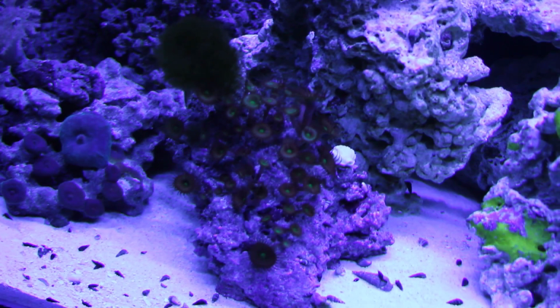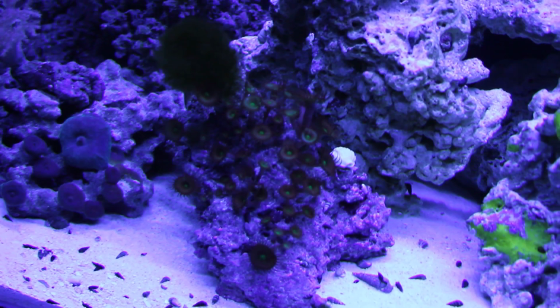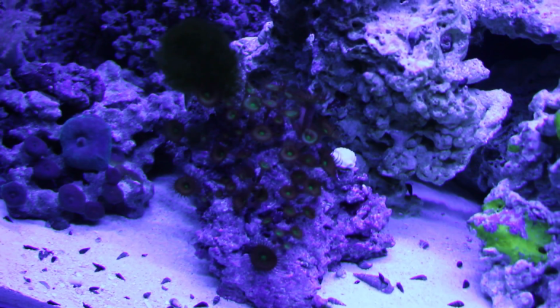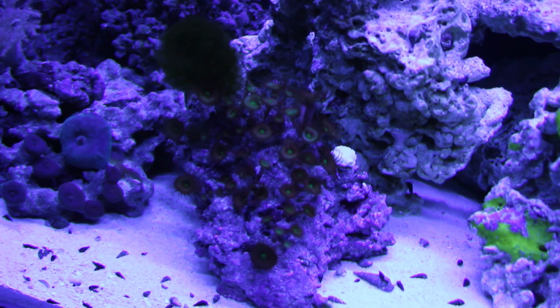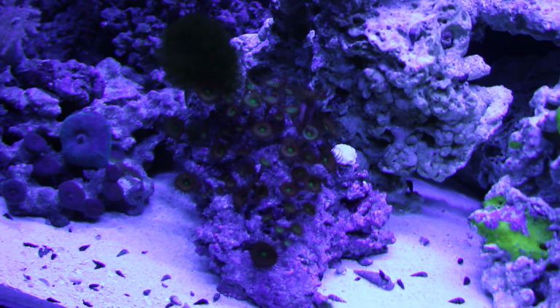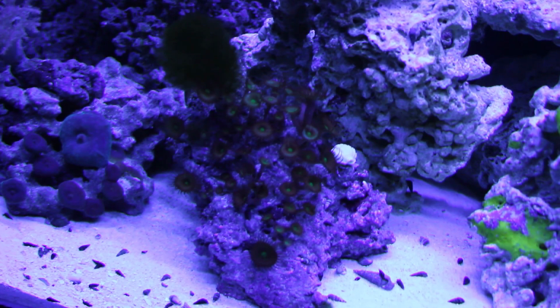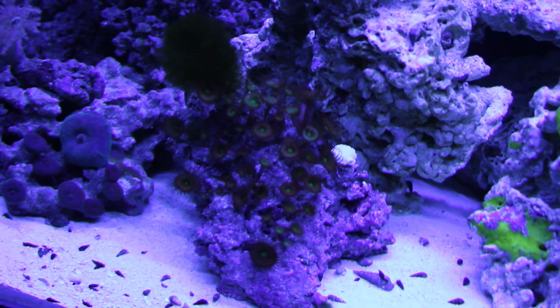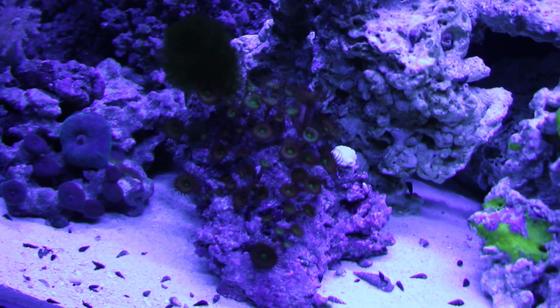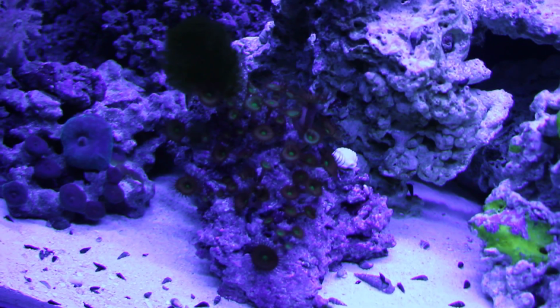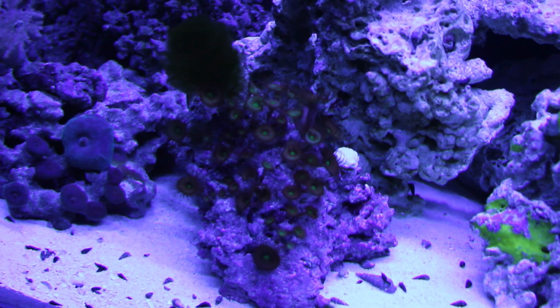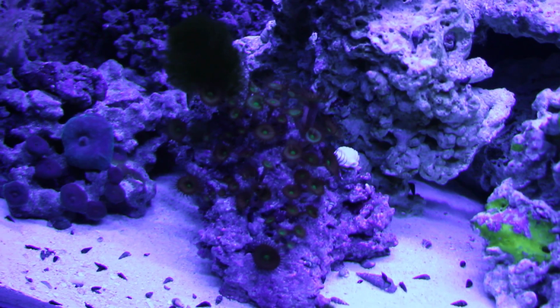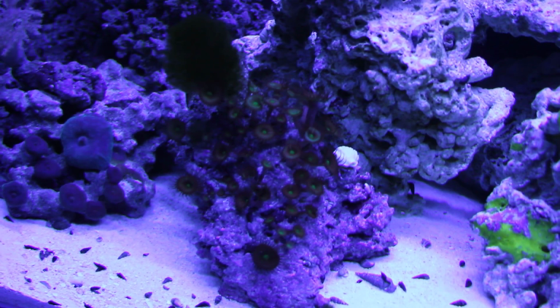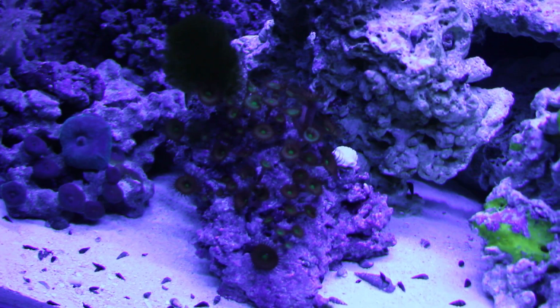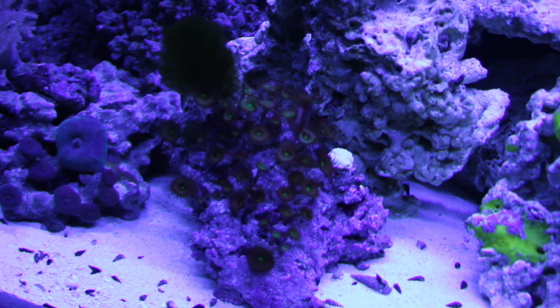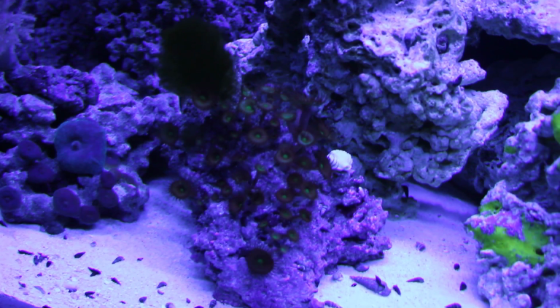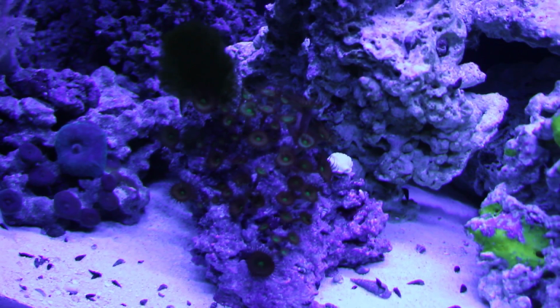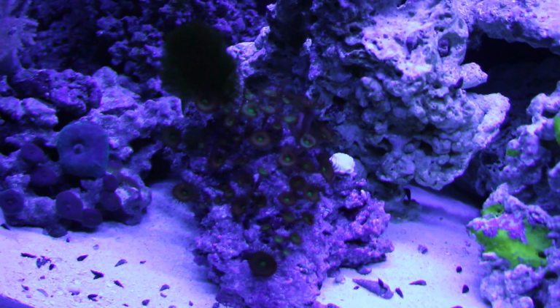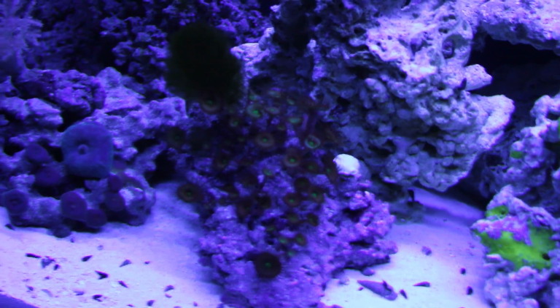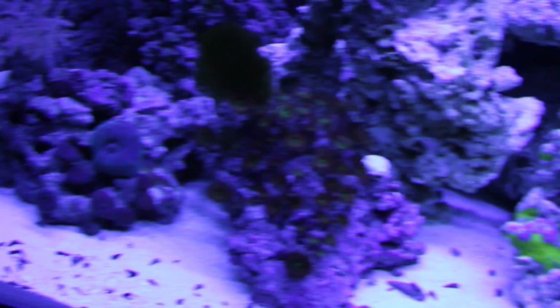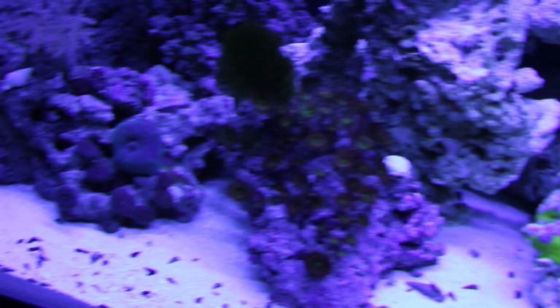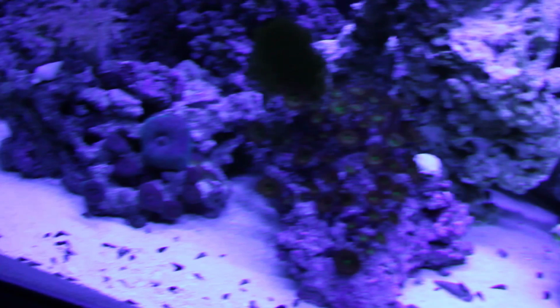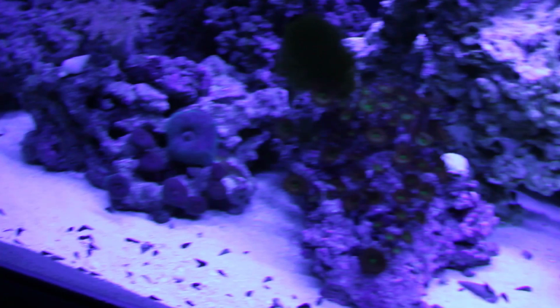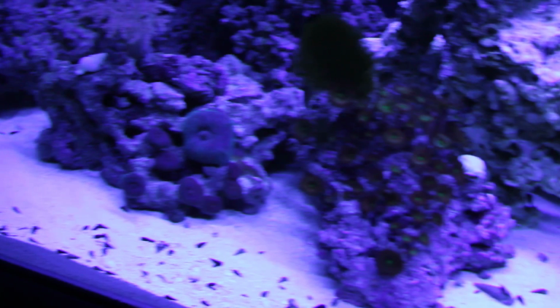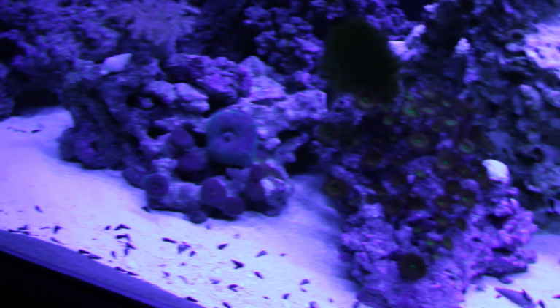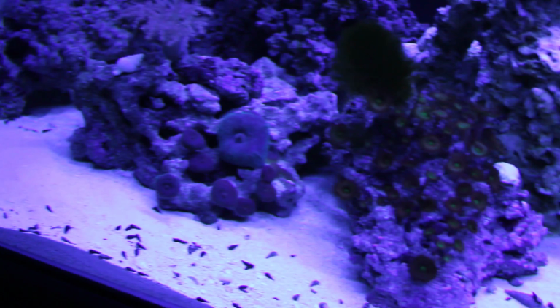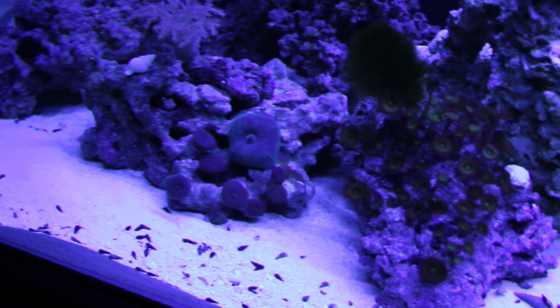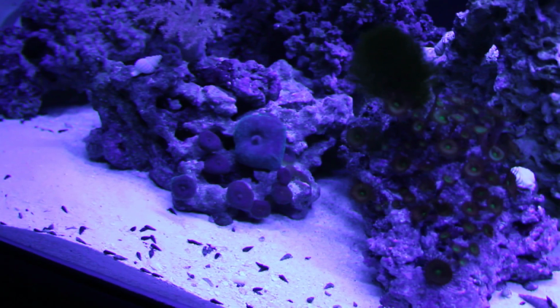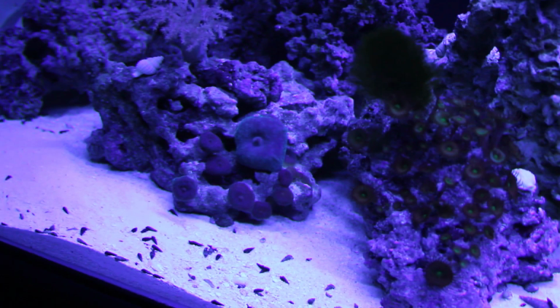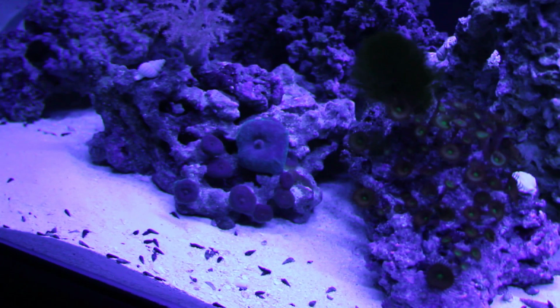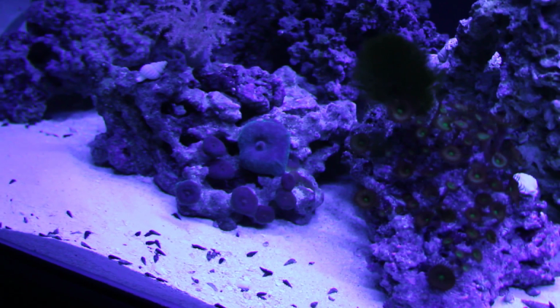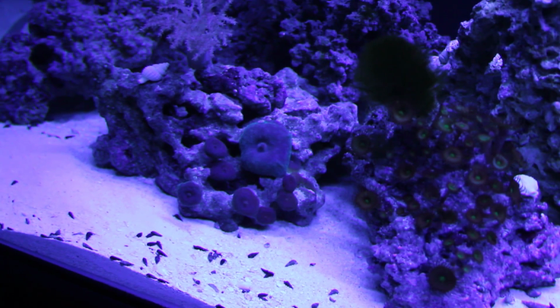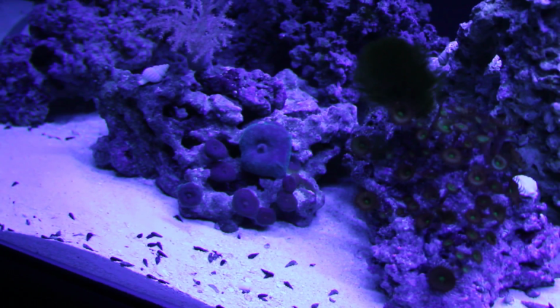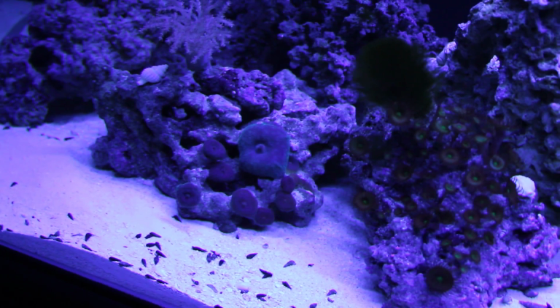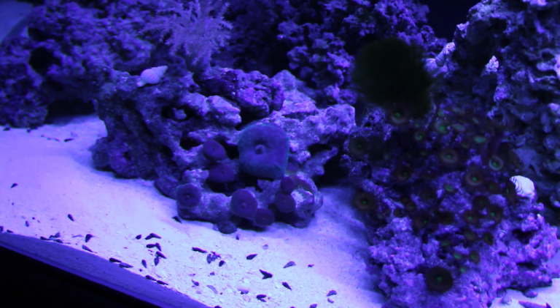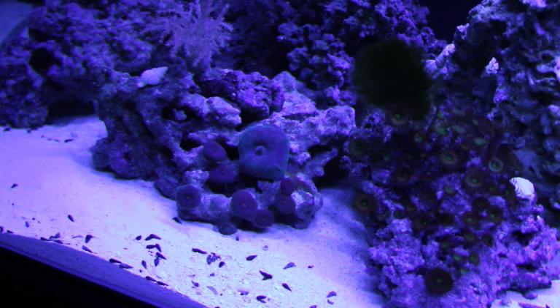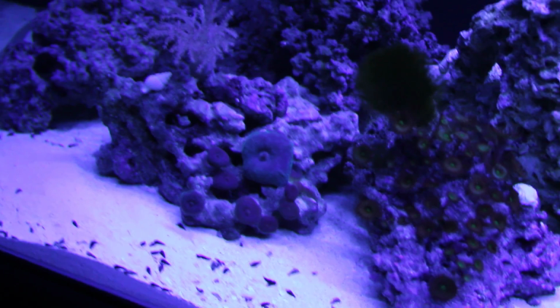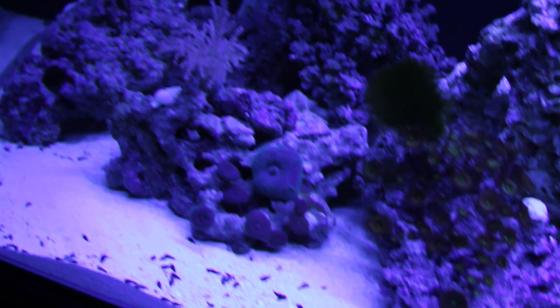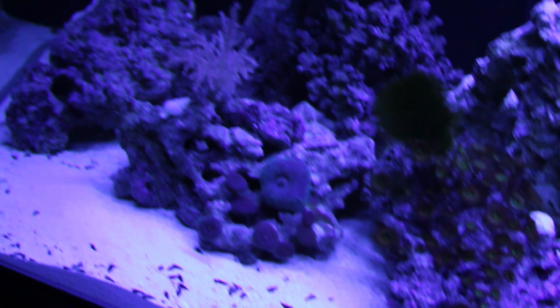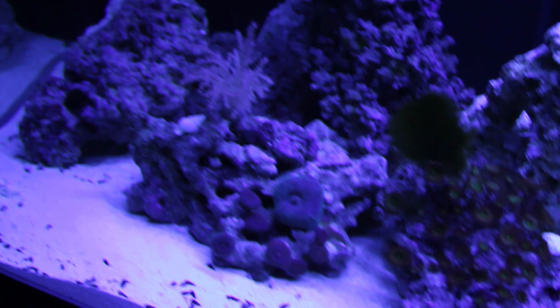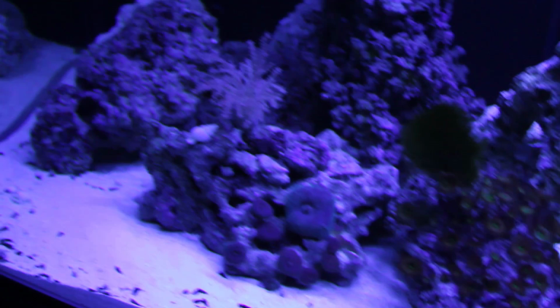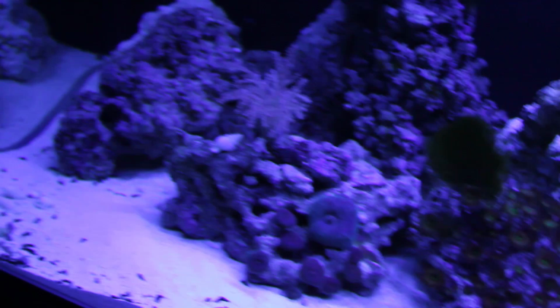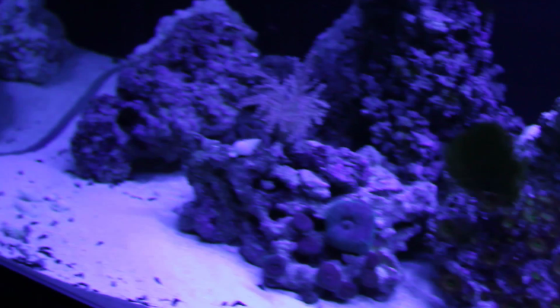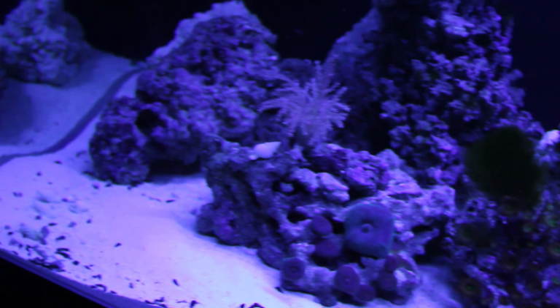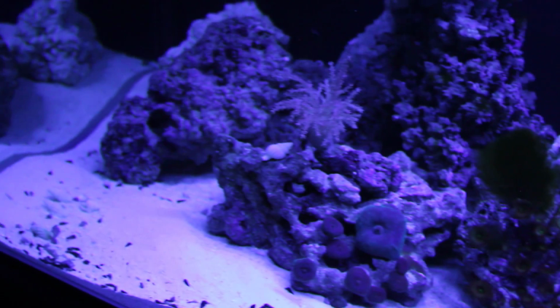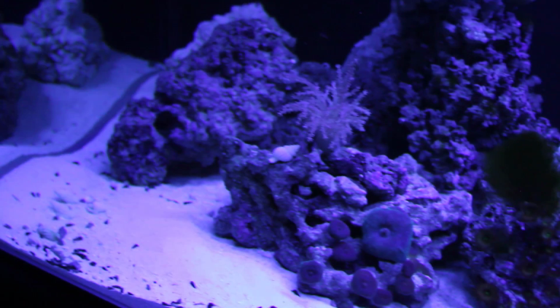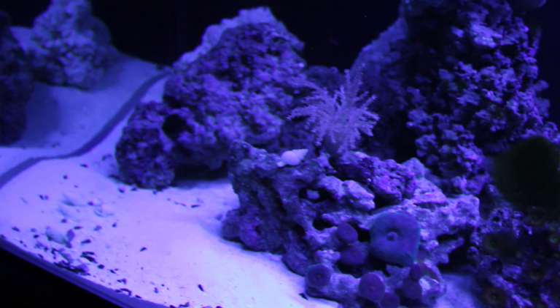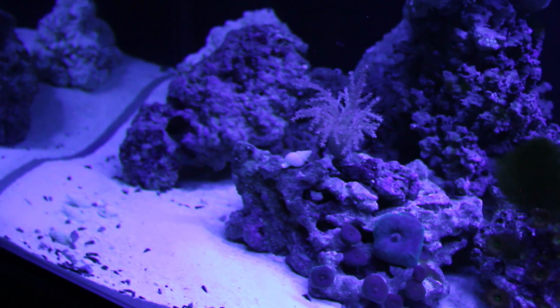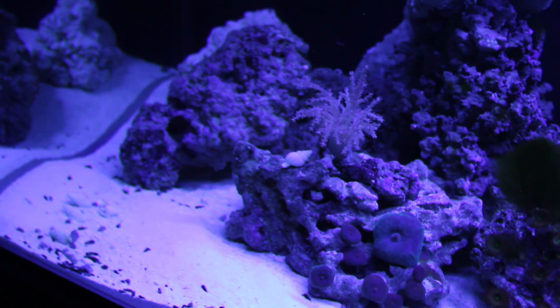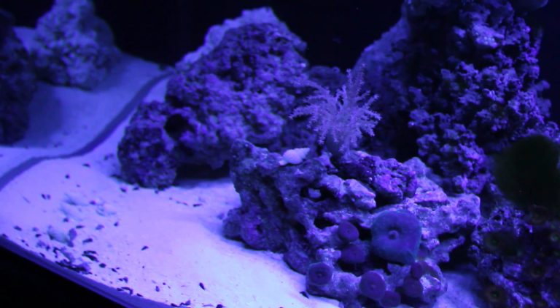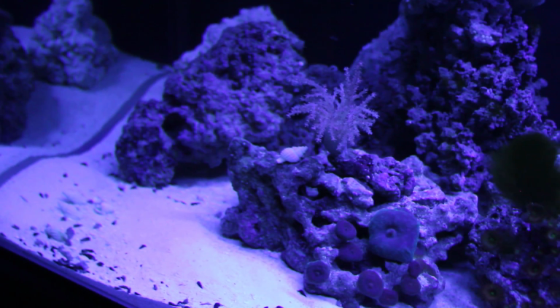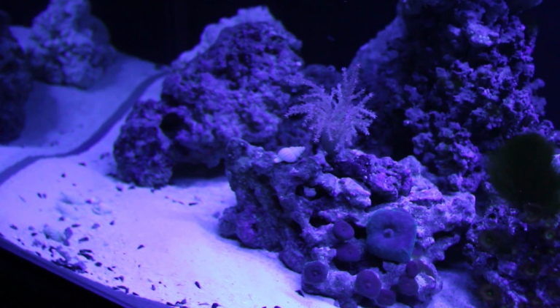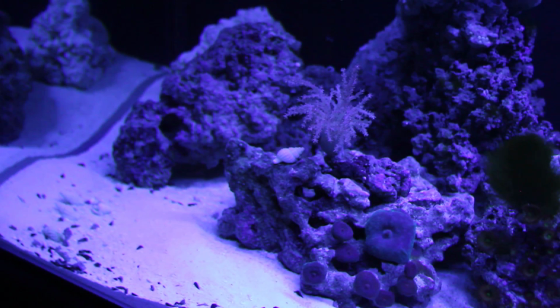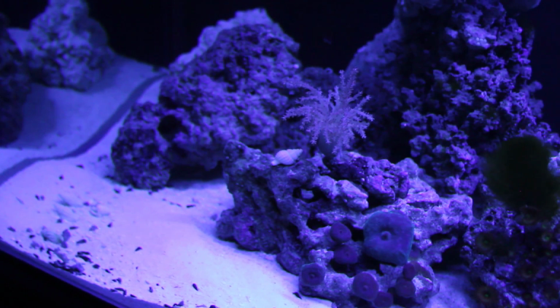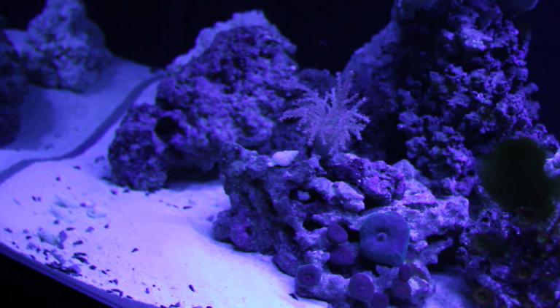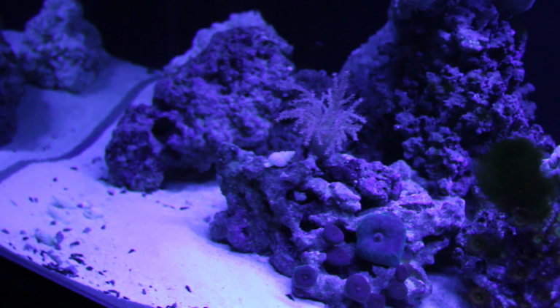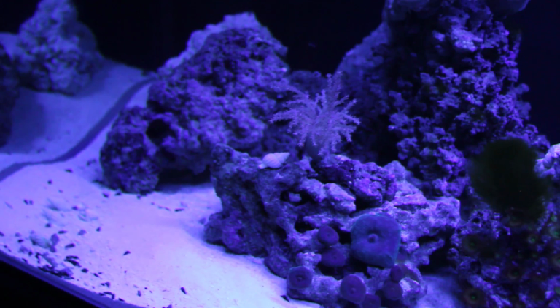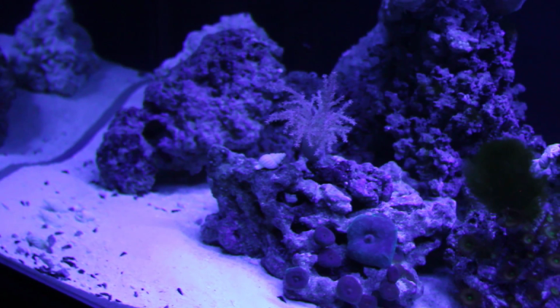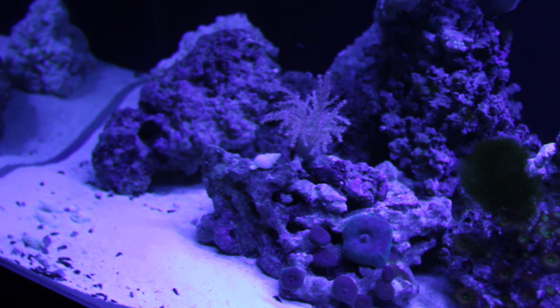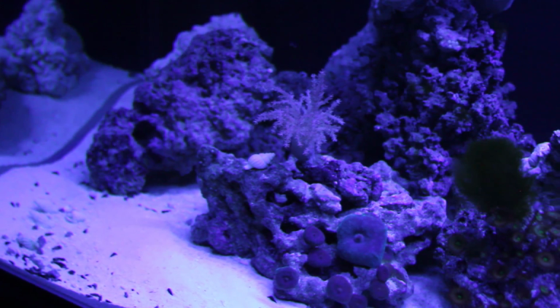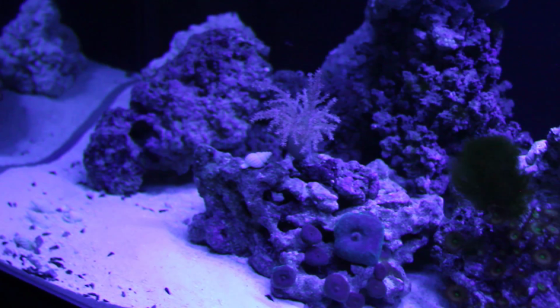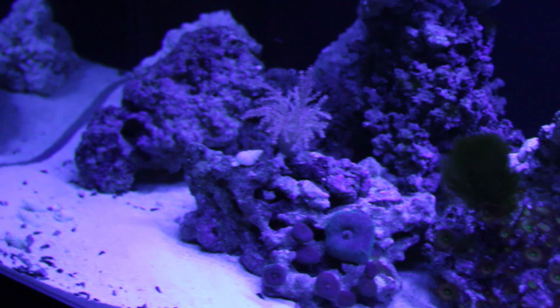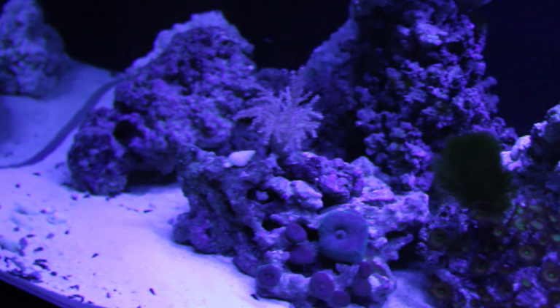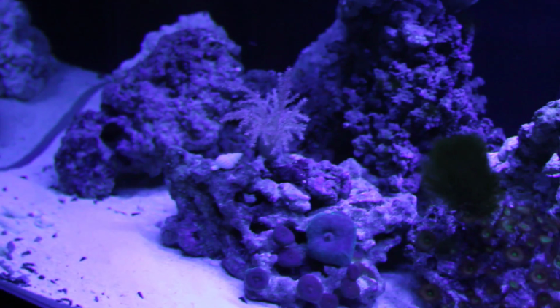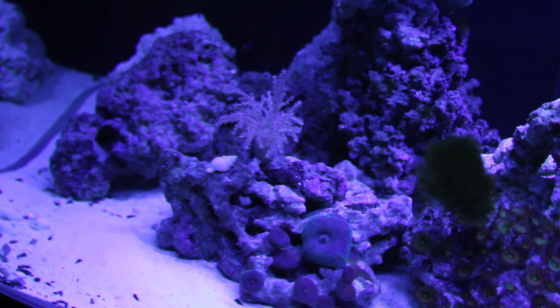These are all just growing in my old tank. And yeah, that's it.